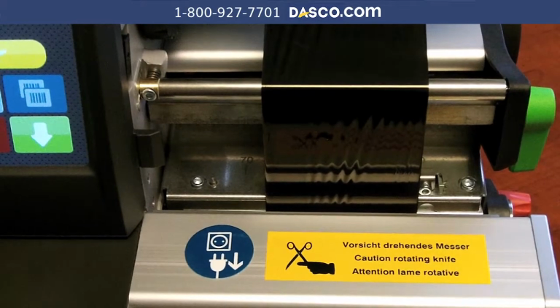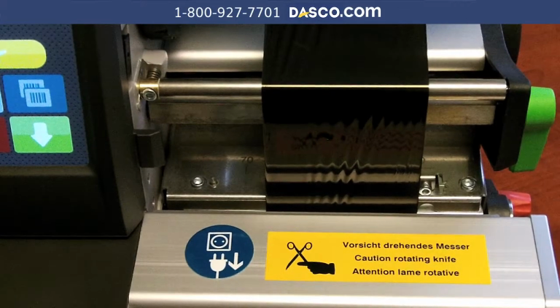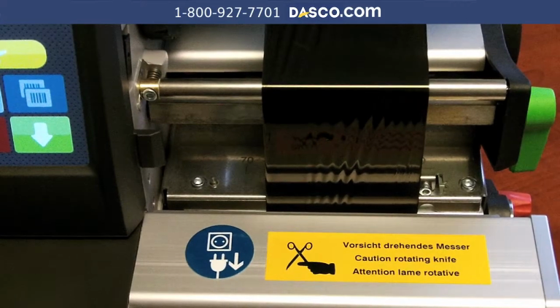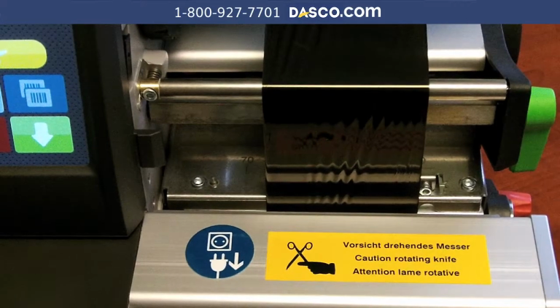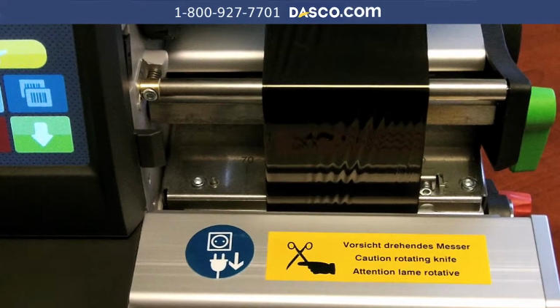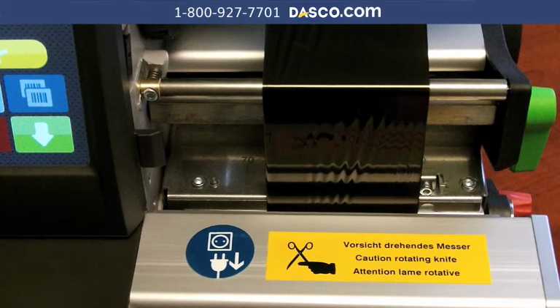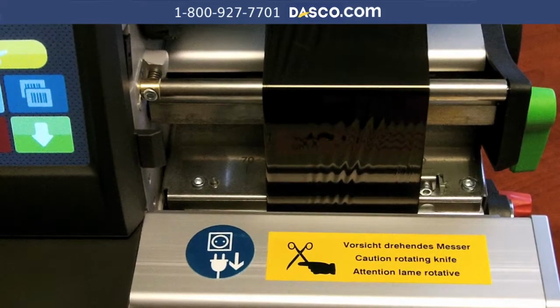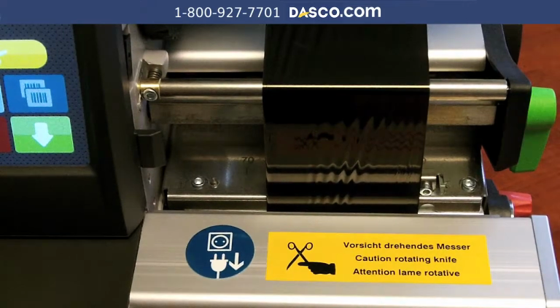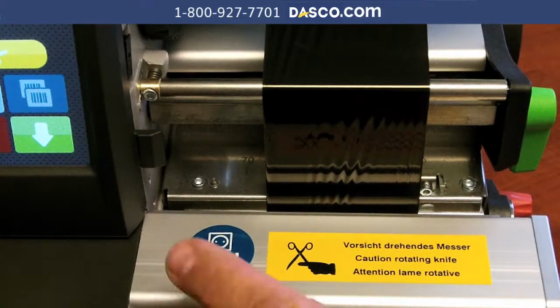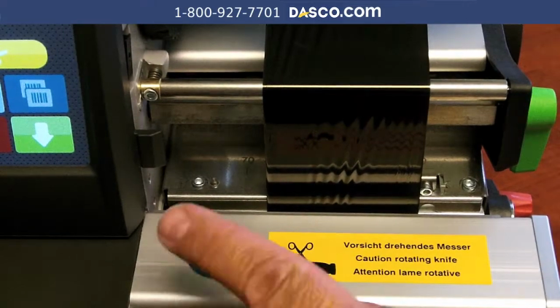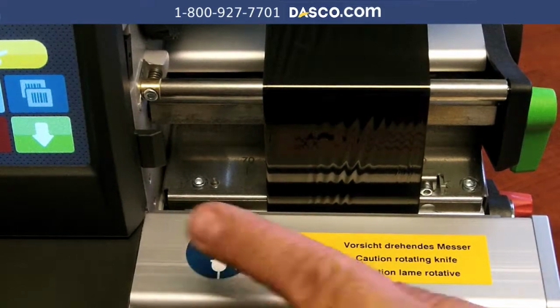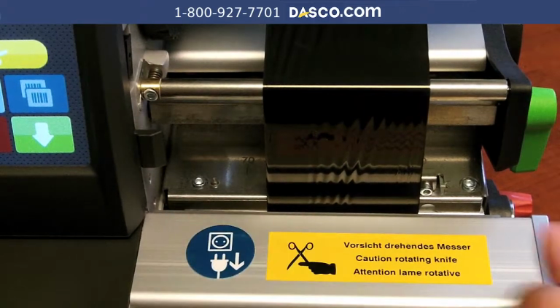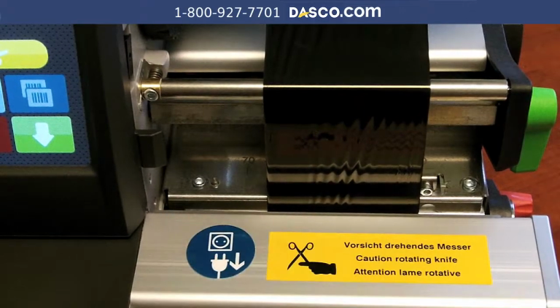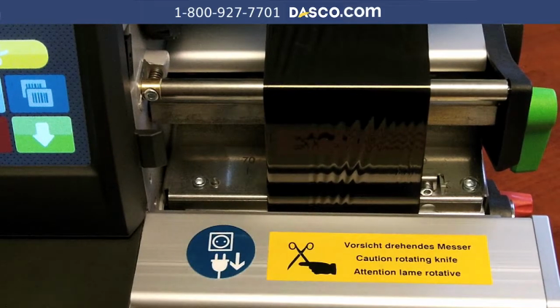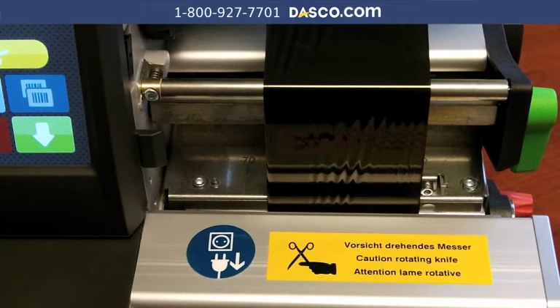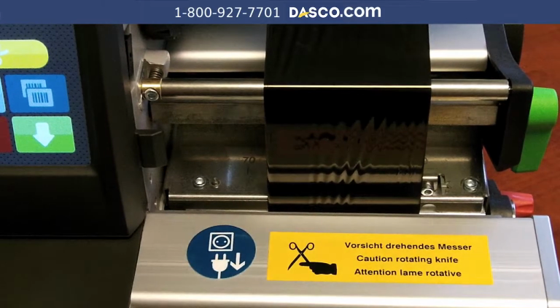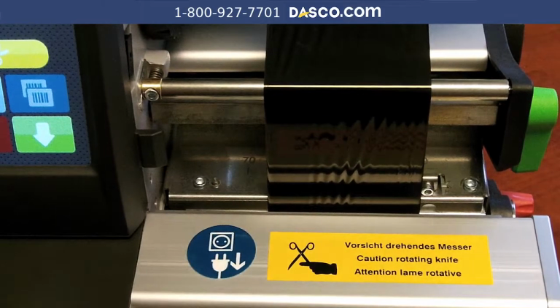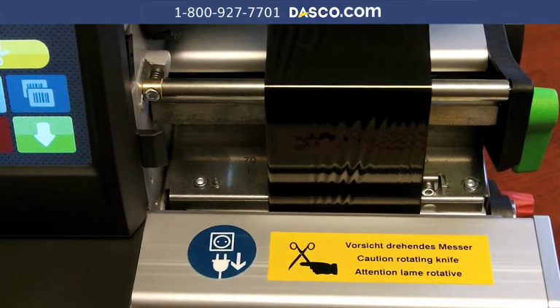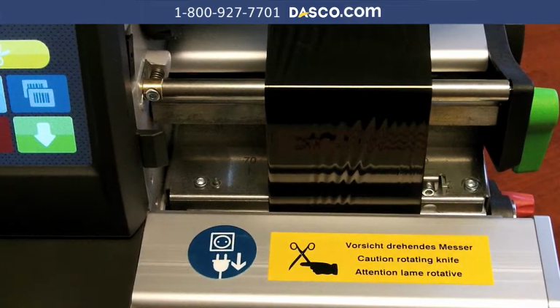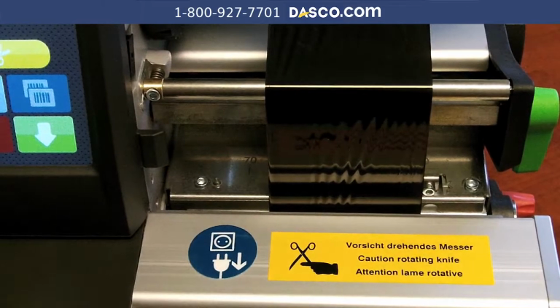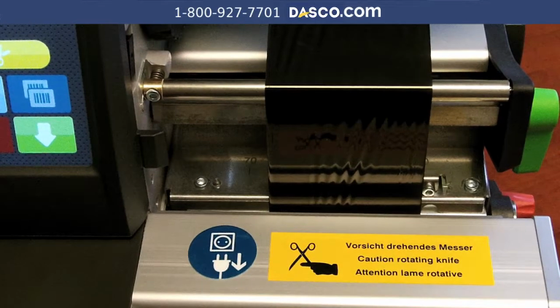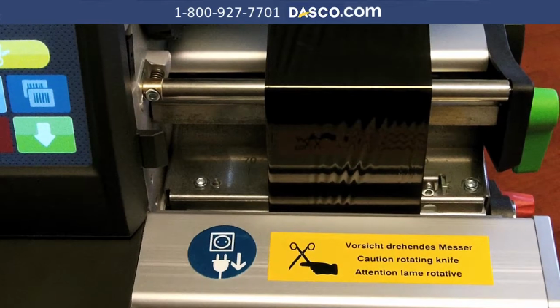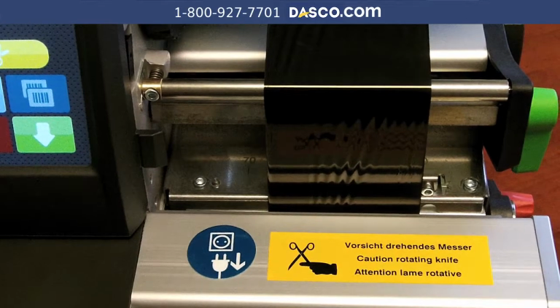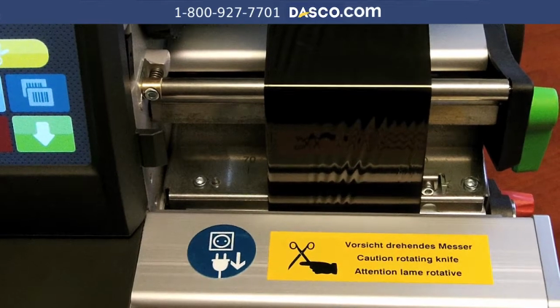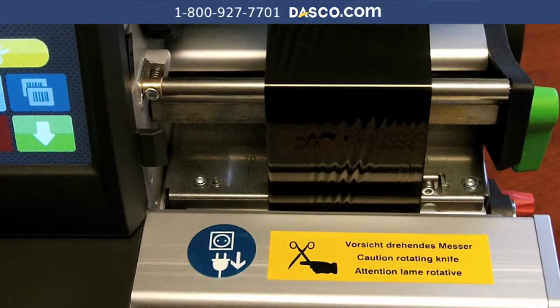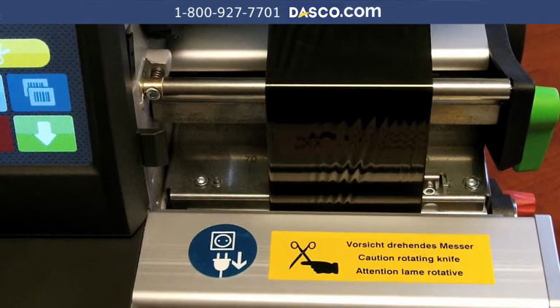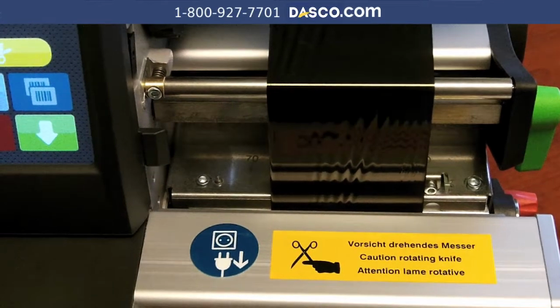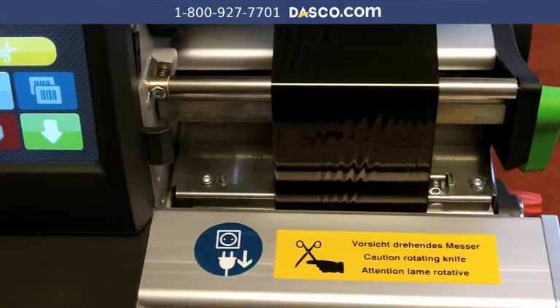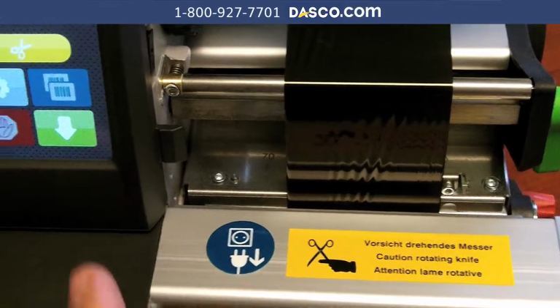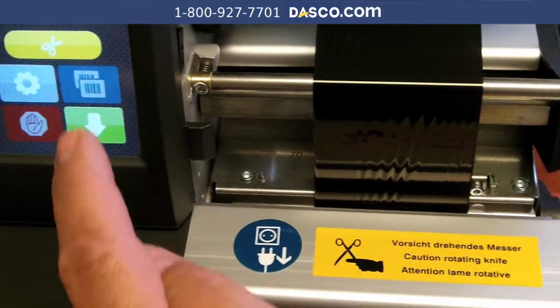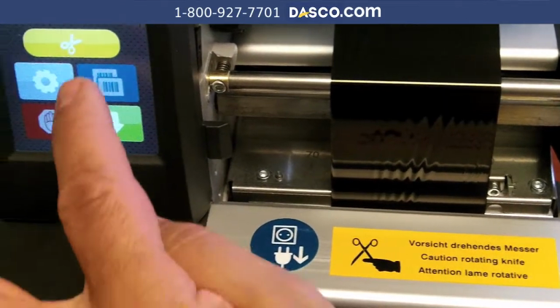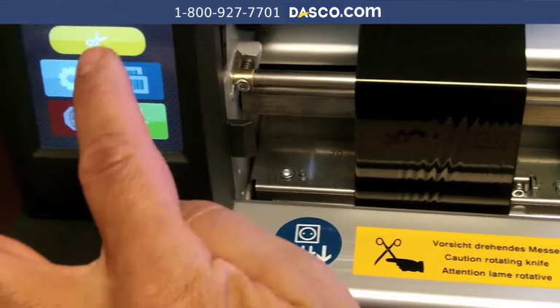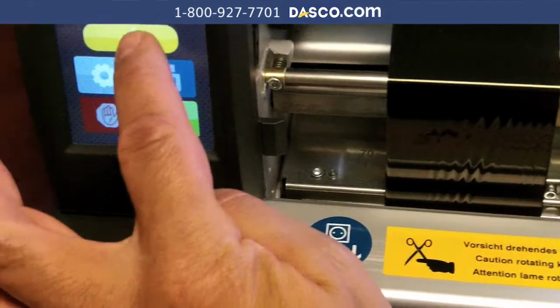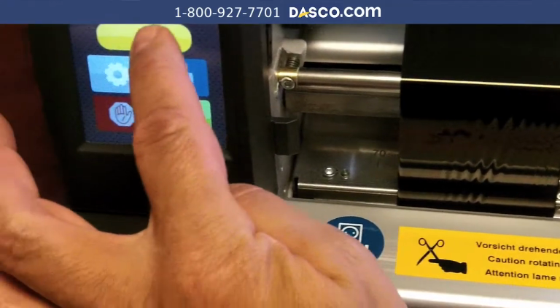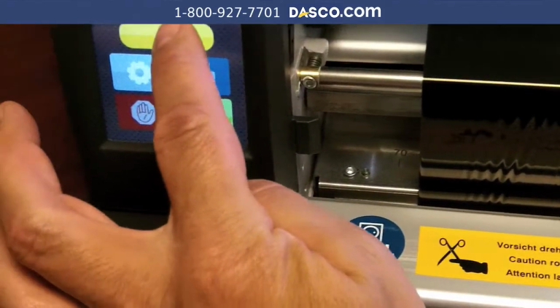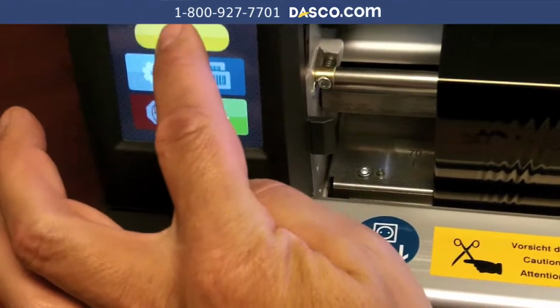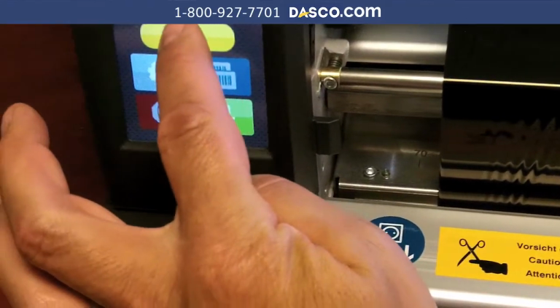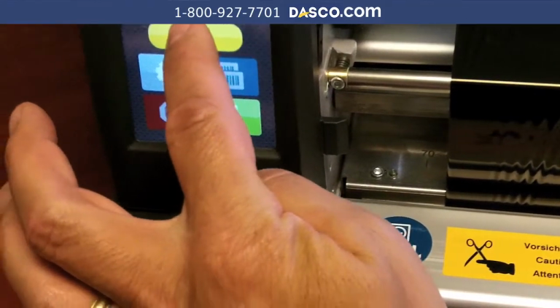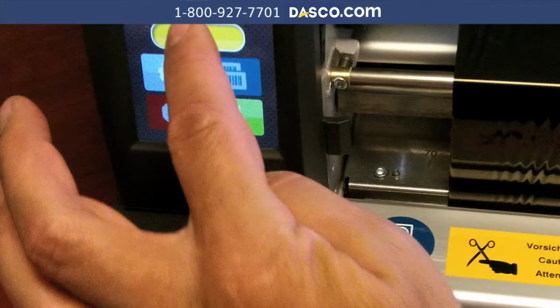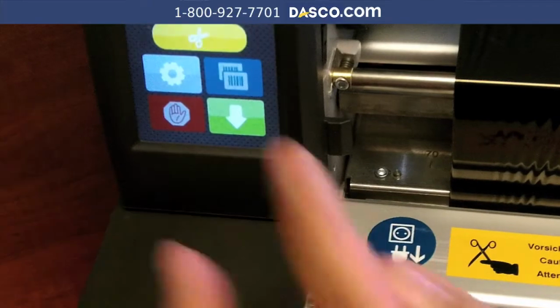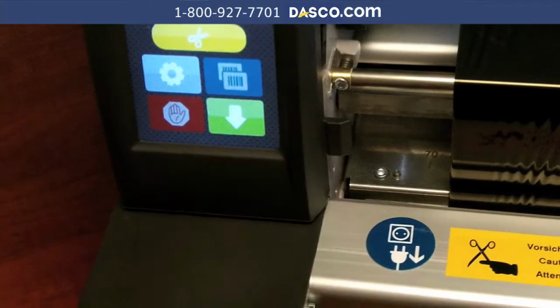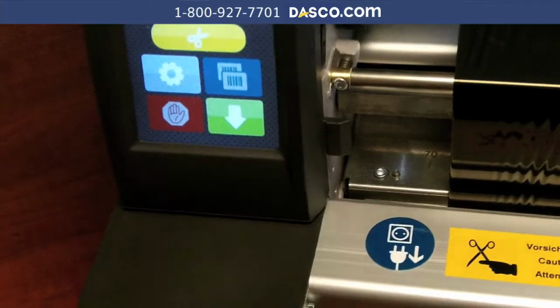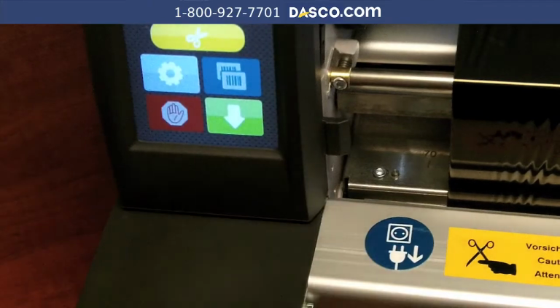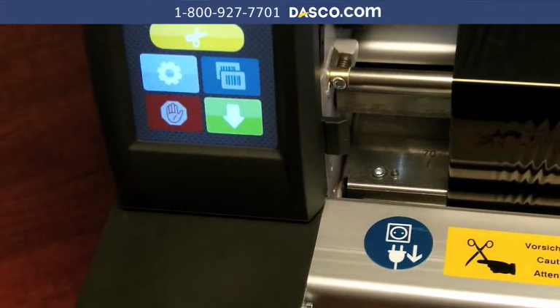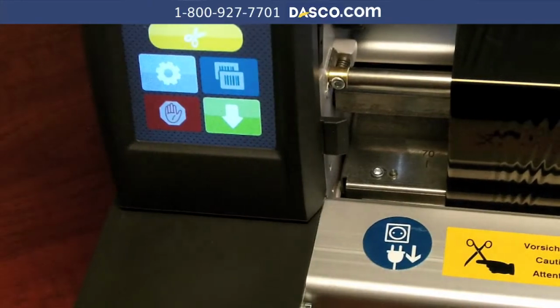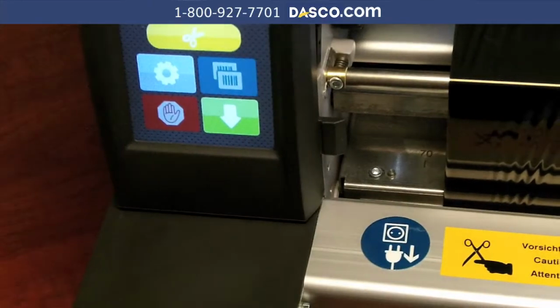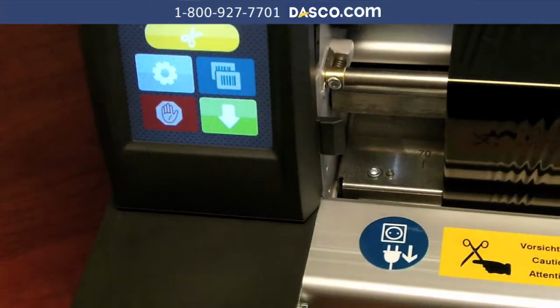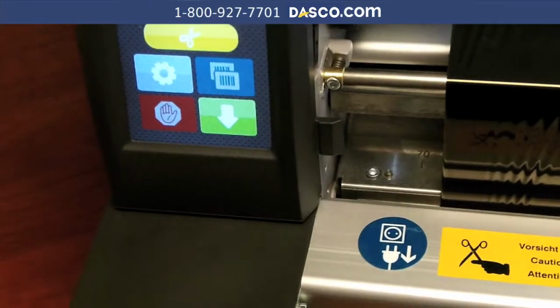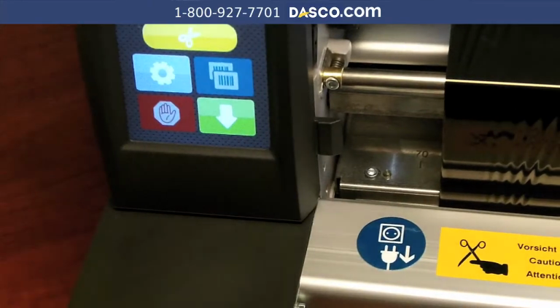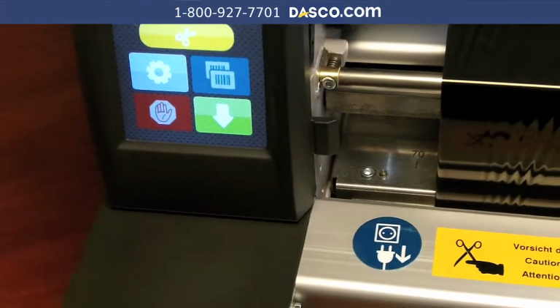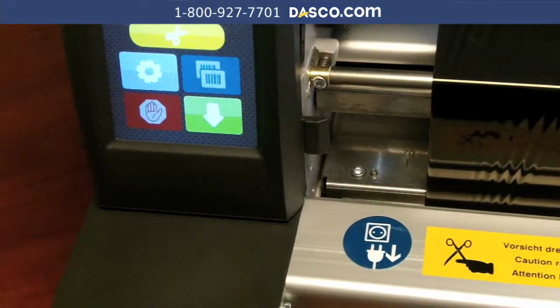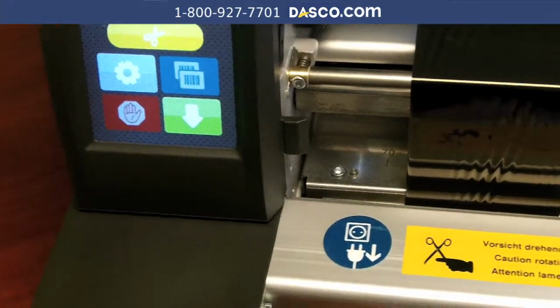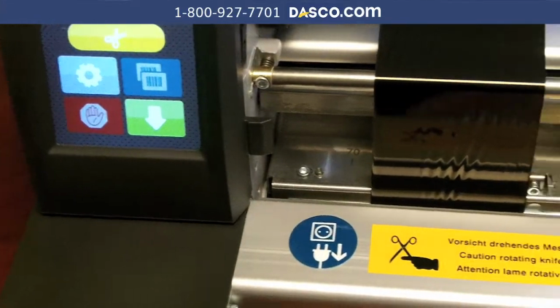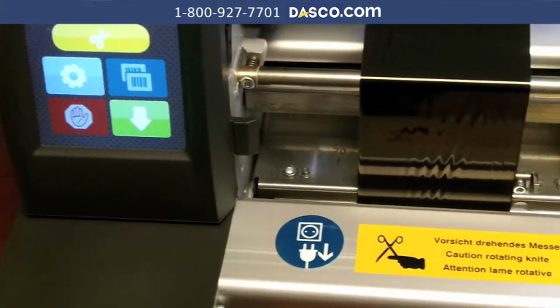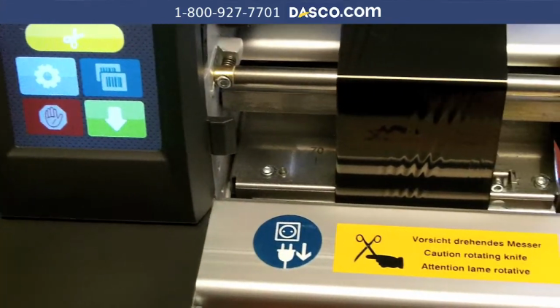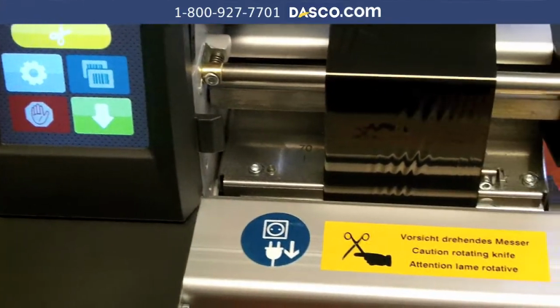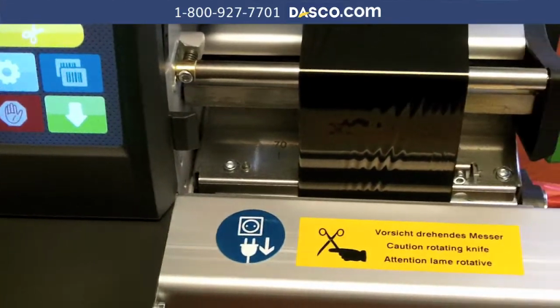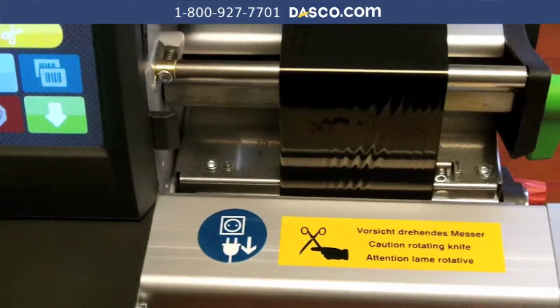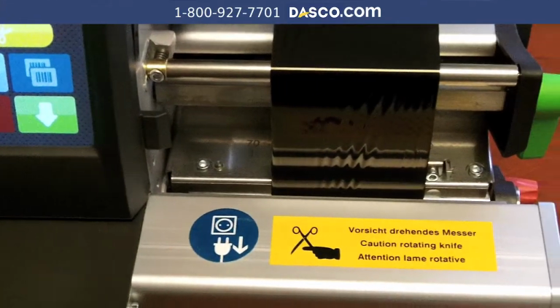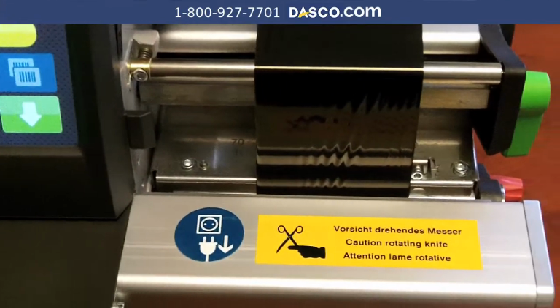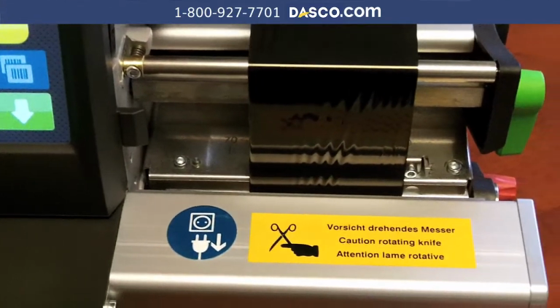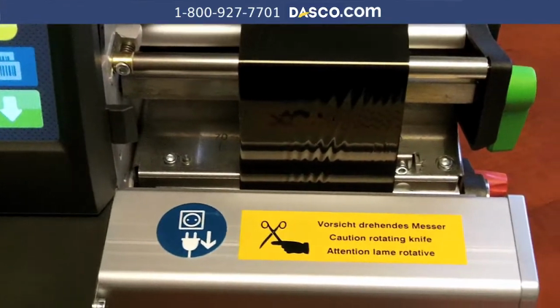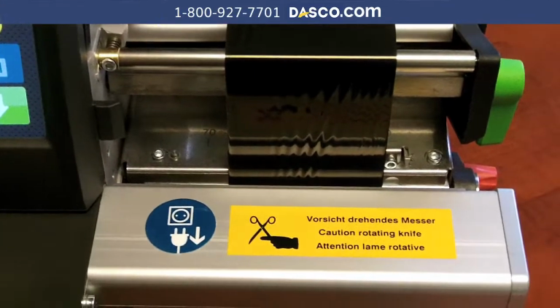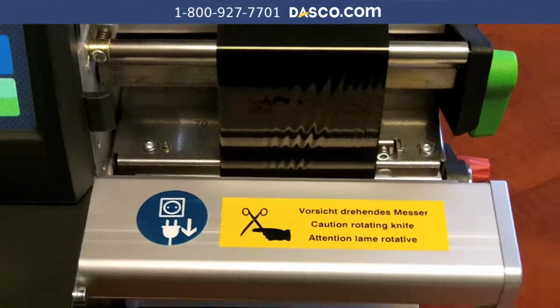With the cutter installed, on the screen you will see a cutting option. We can hit our cut and it is going to cut the material.